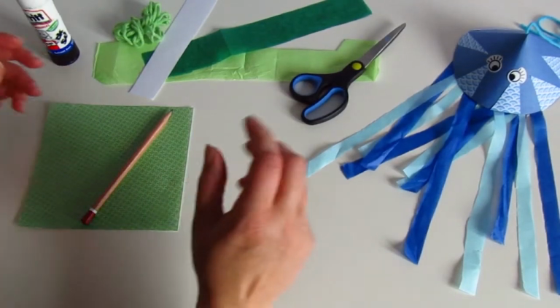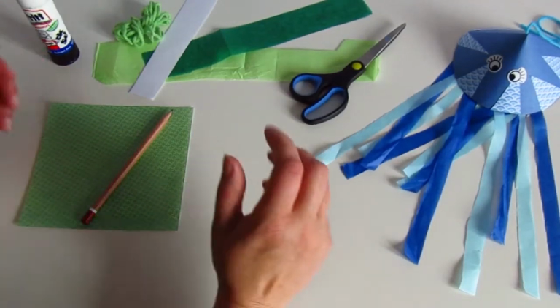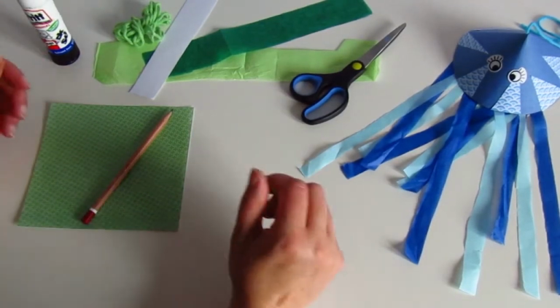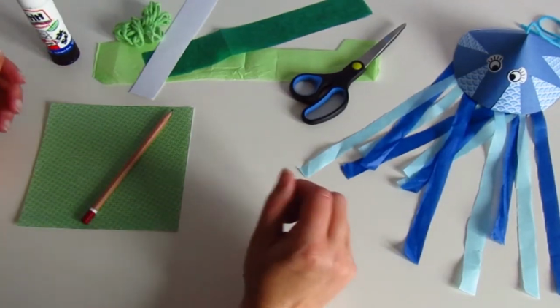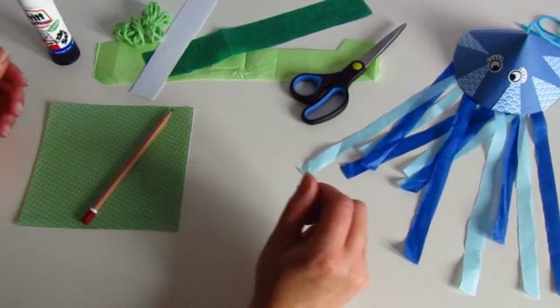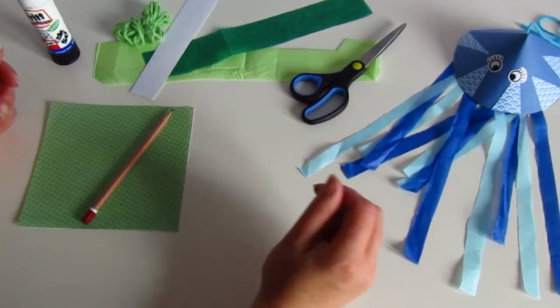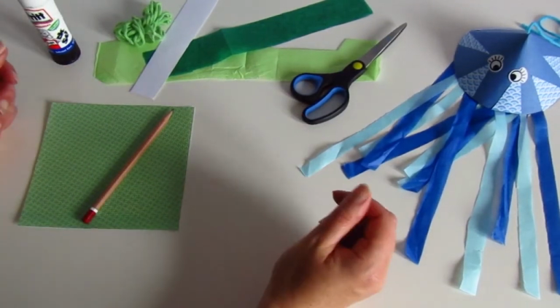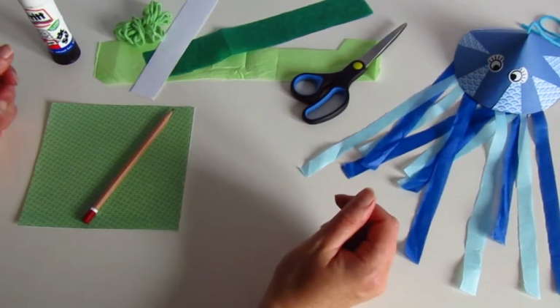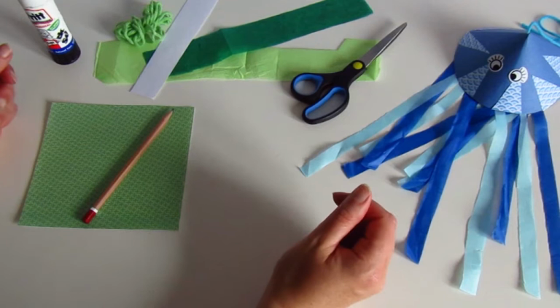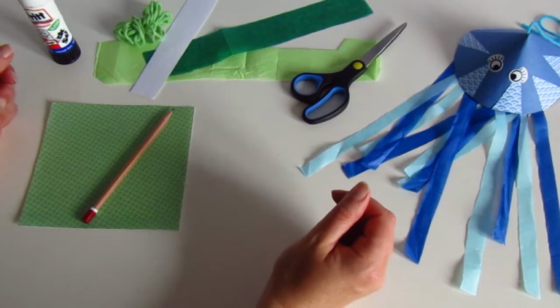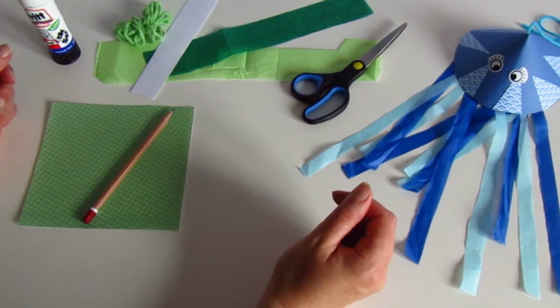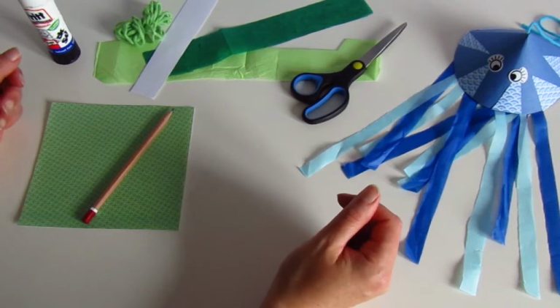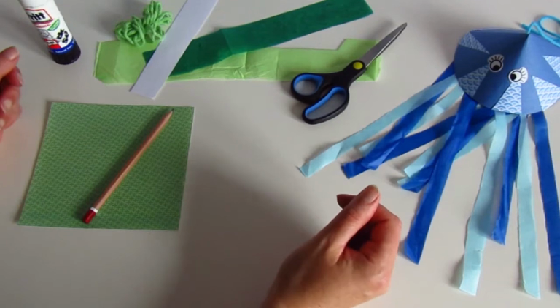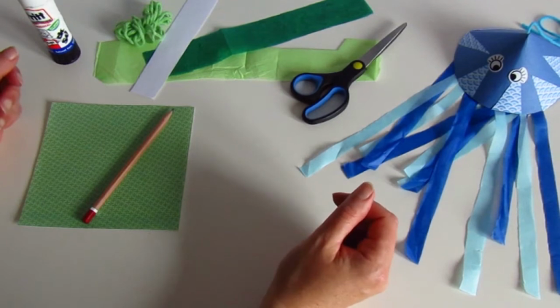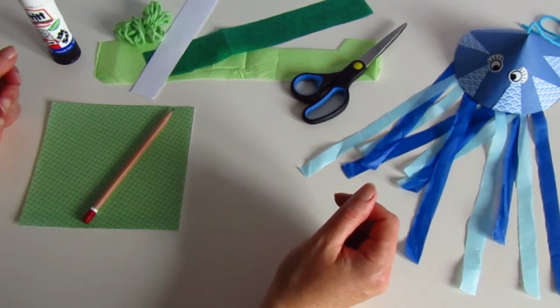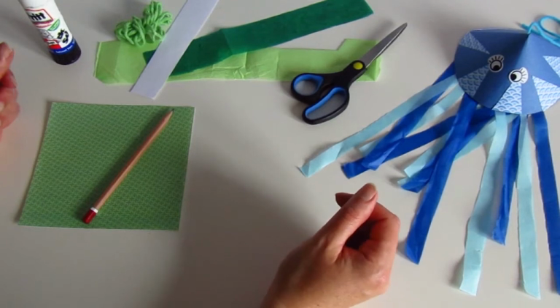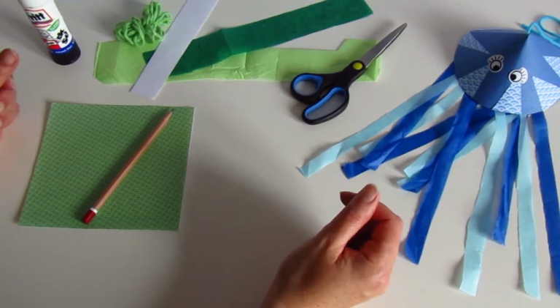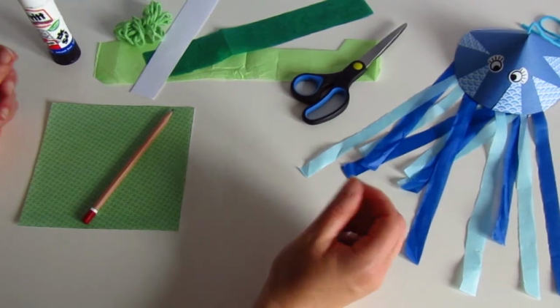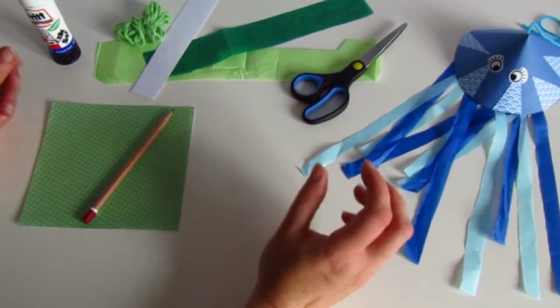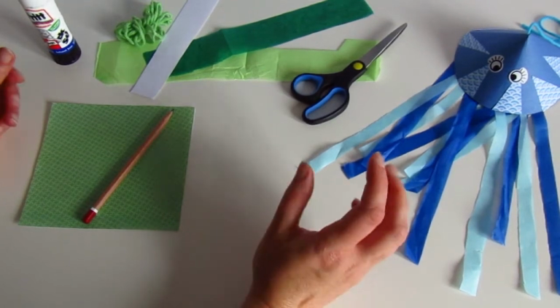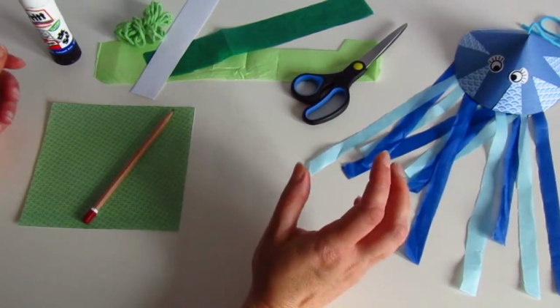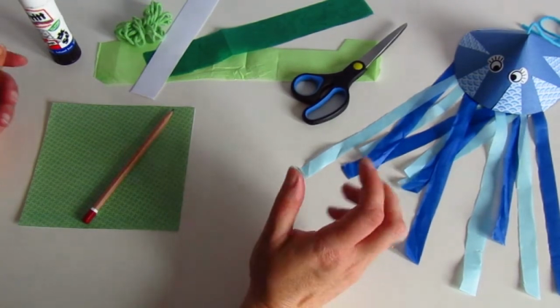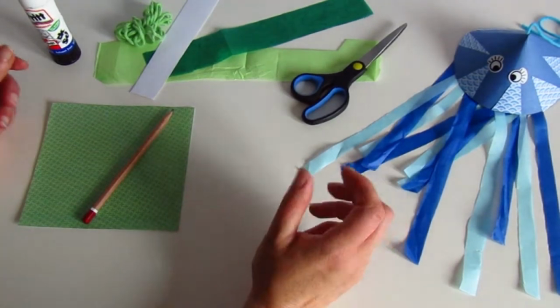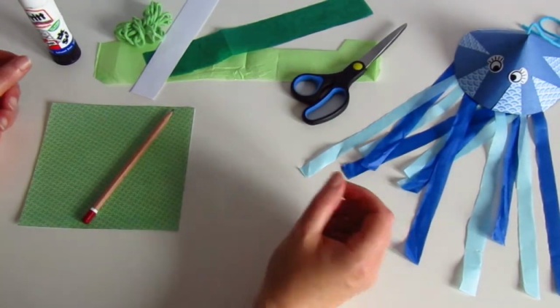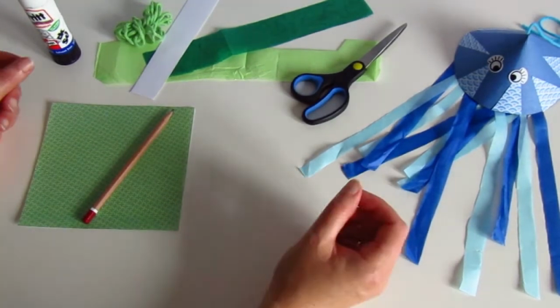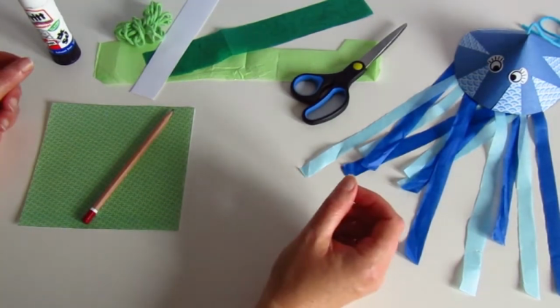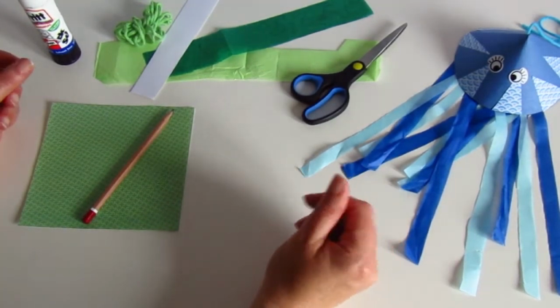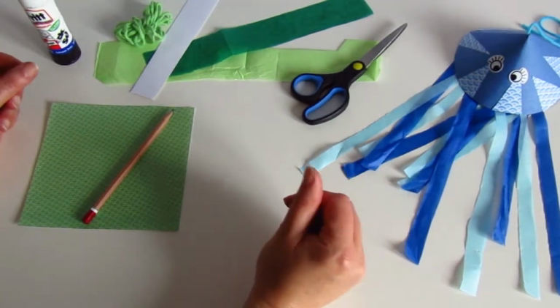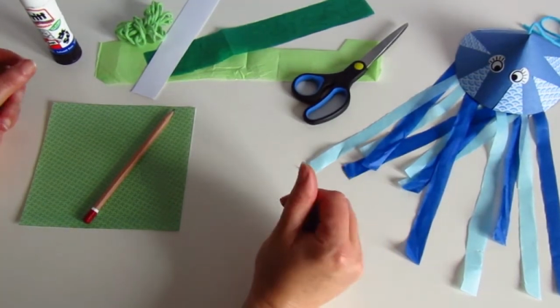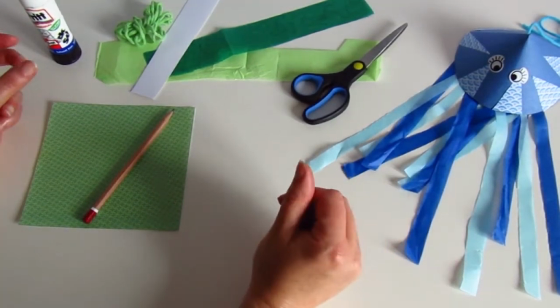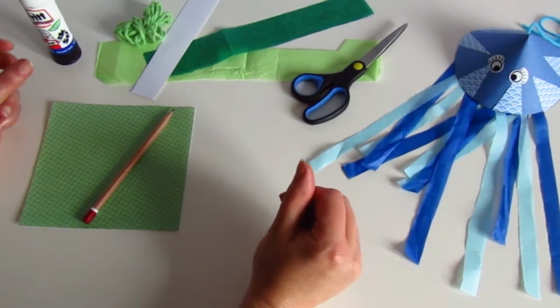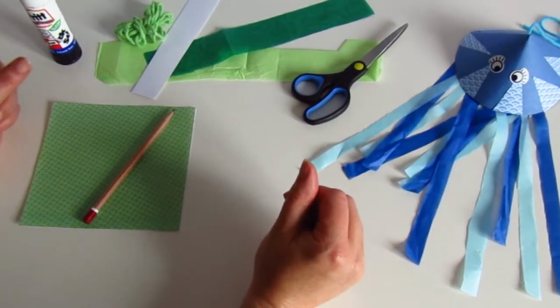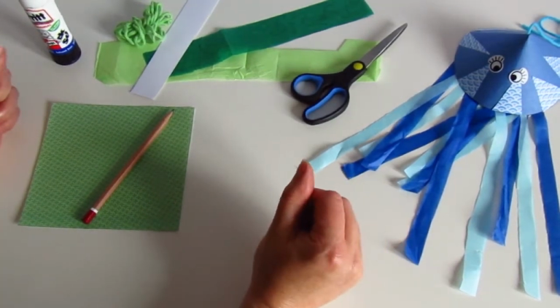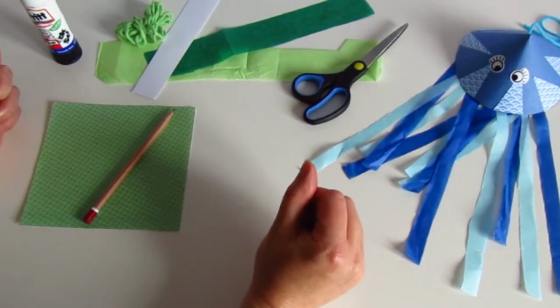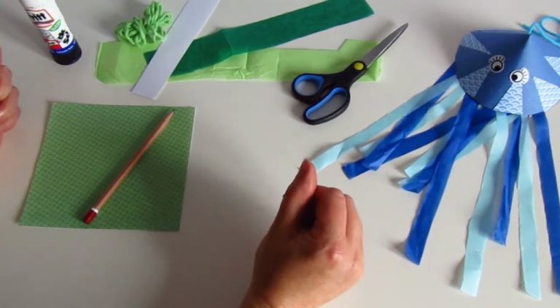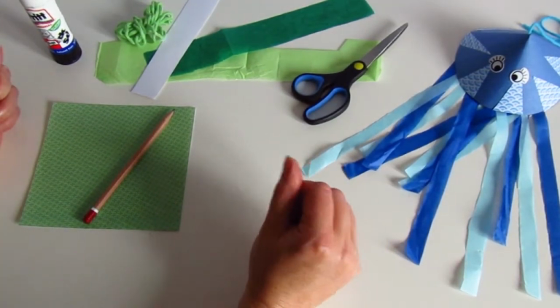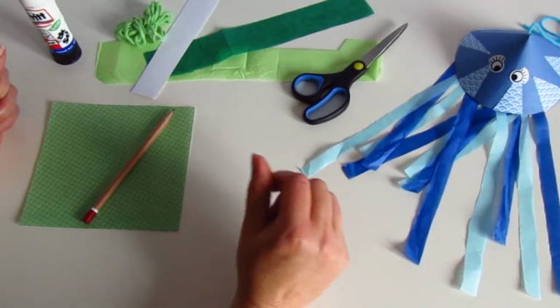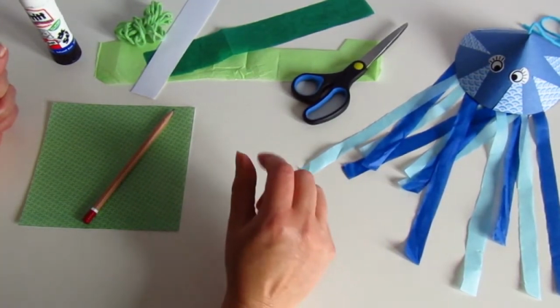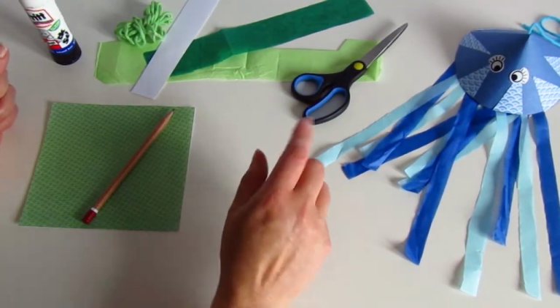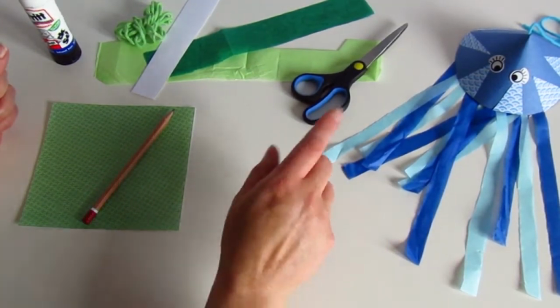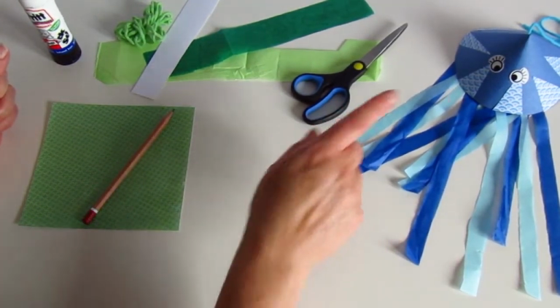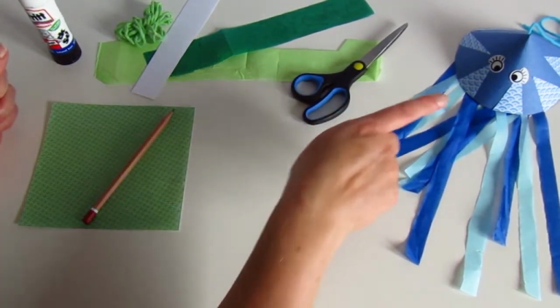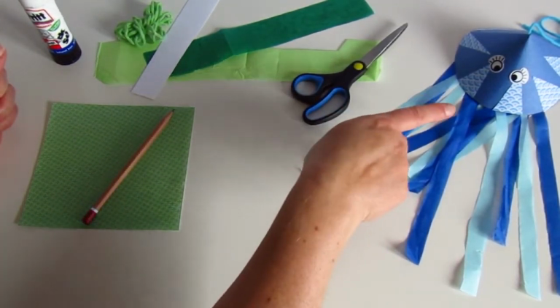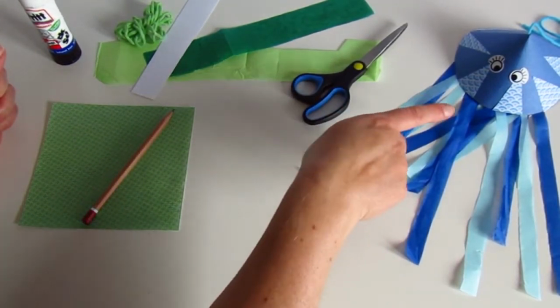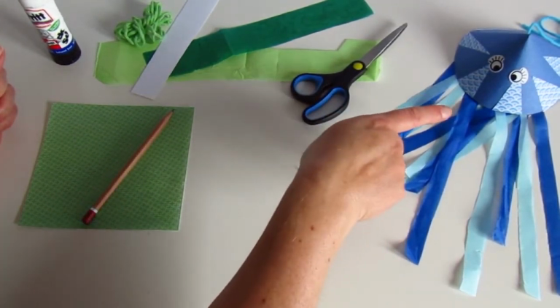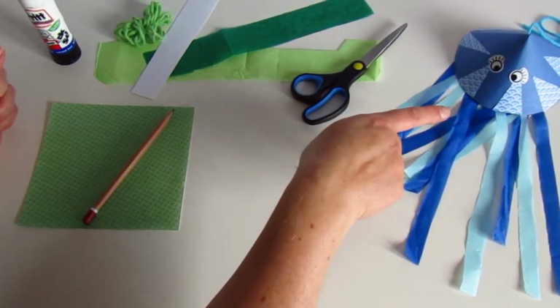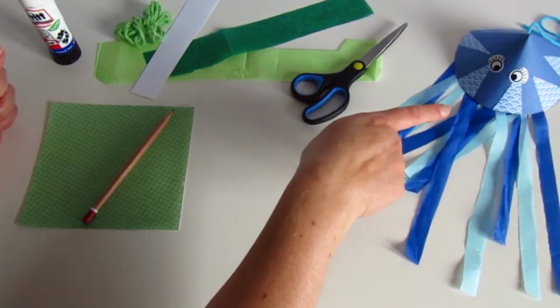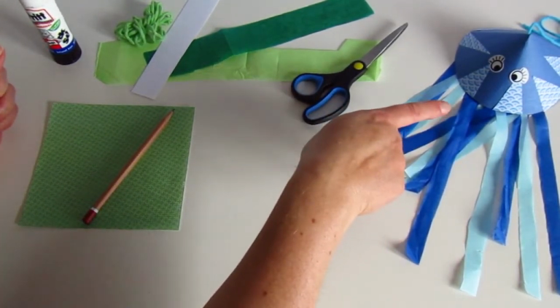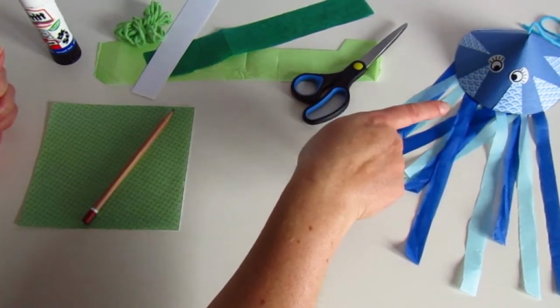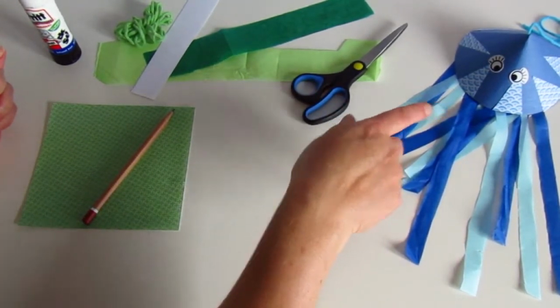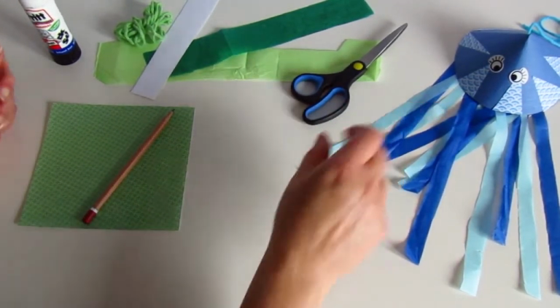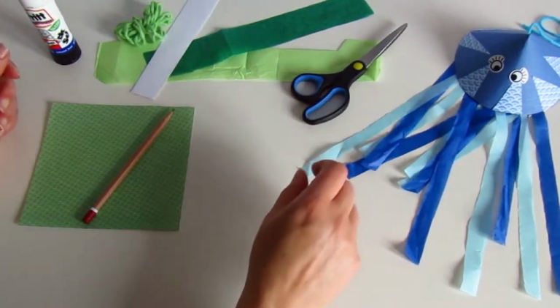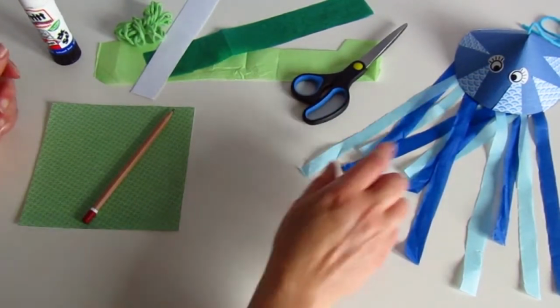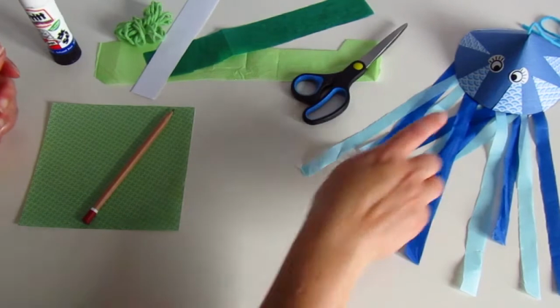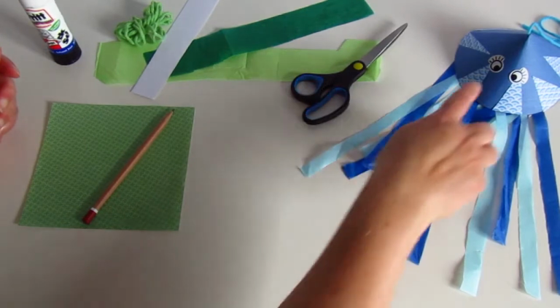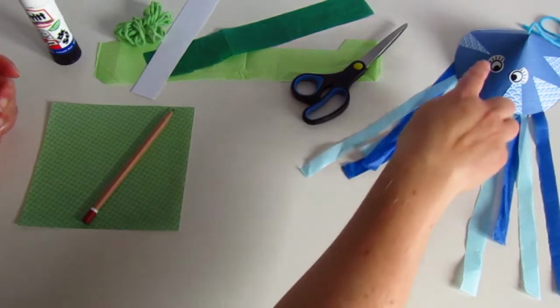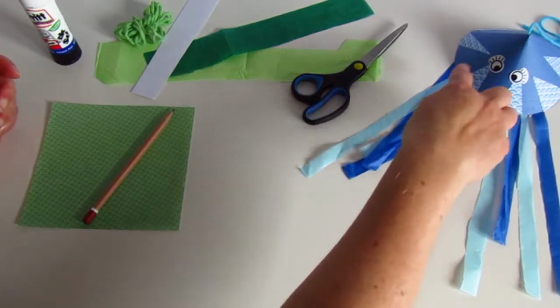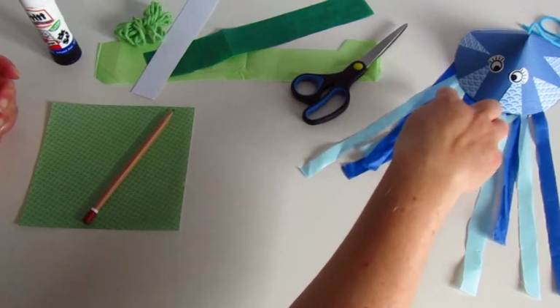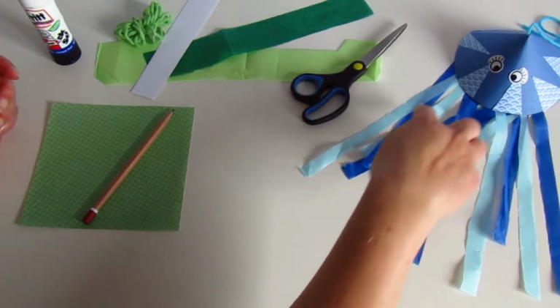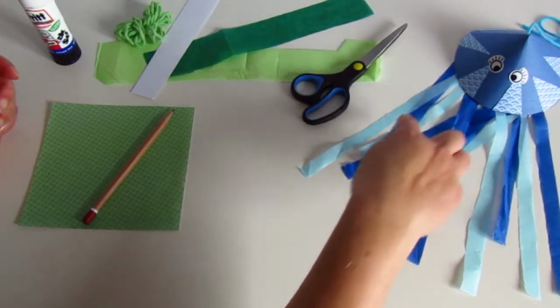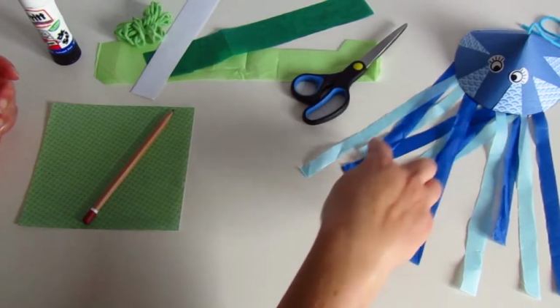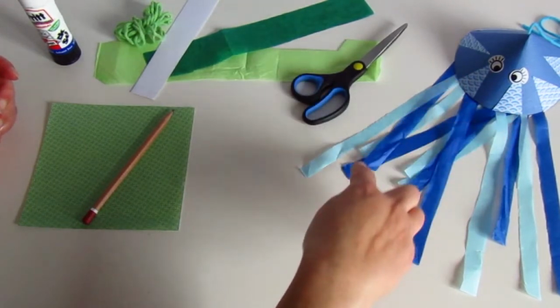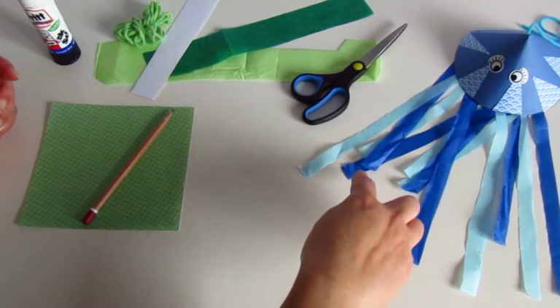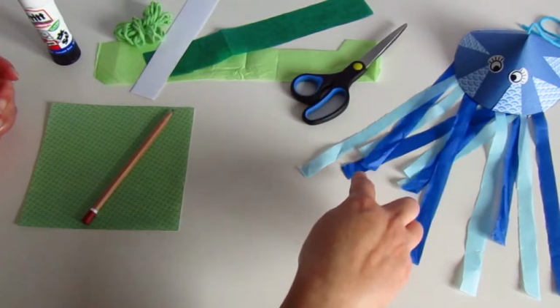Welcome to another edition of Museum Makes. Today we're going to be deep sea explorers and we're going to make some jellyfish, just like this one here.